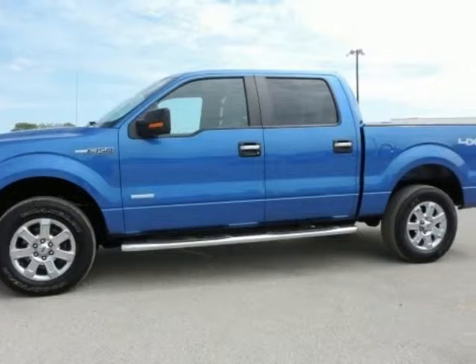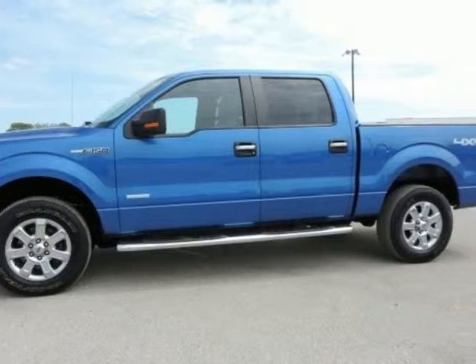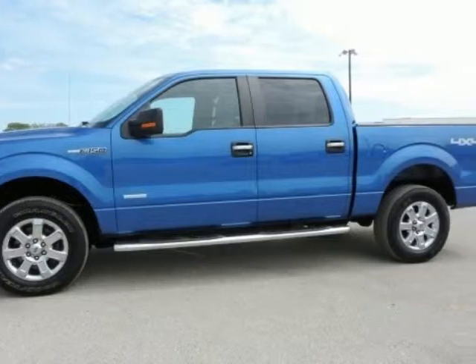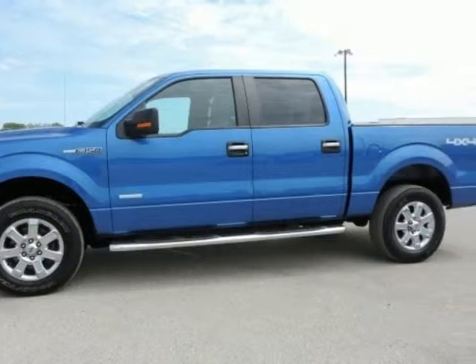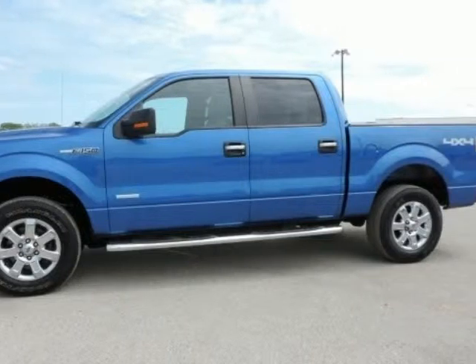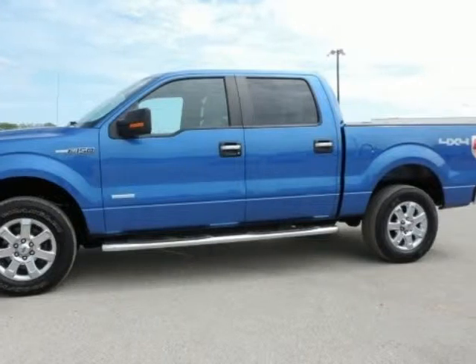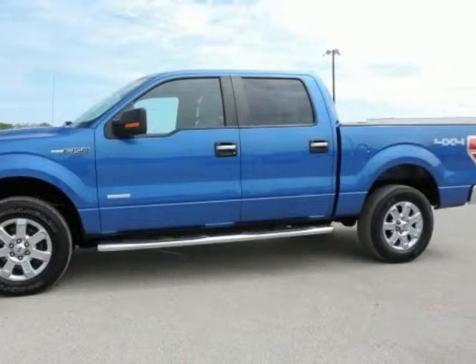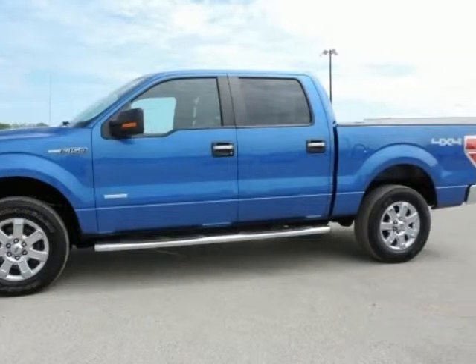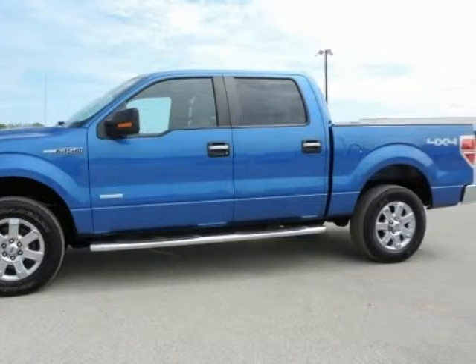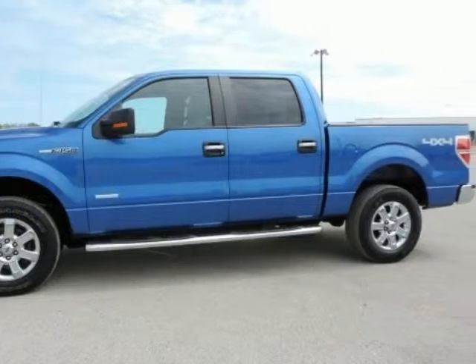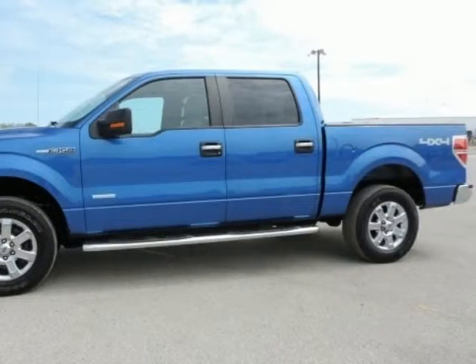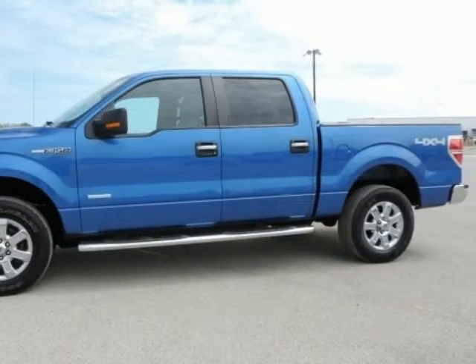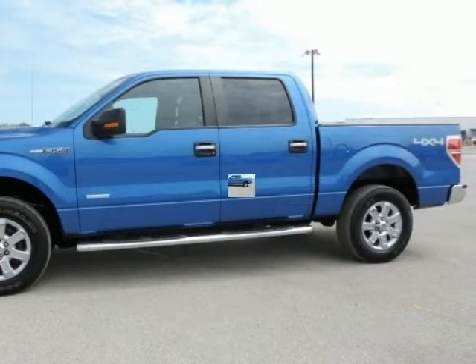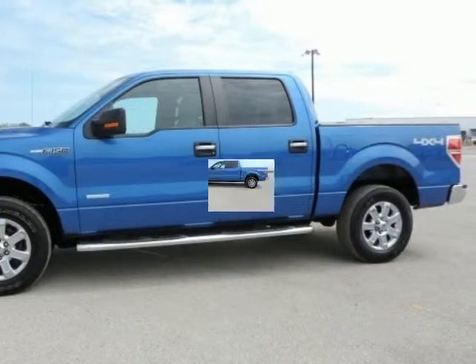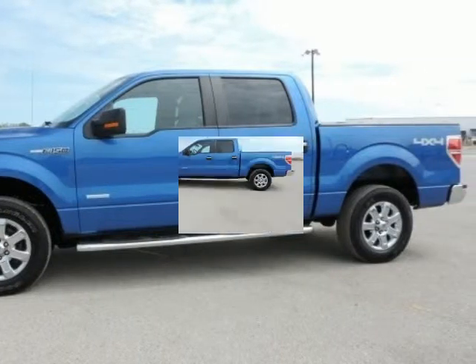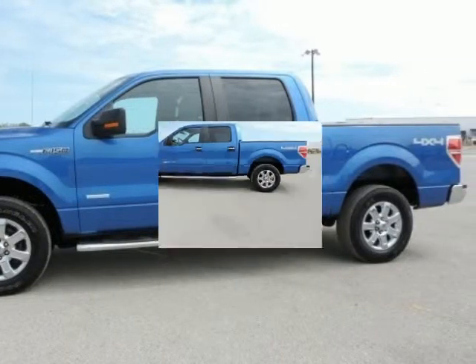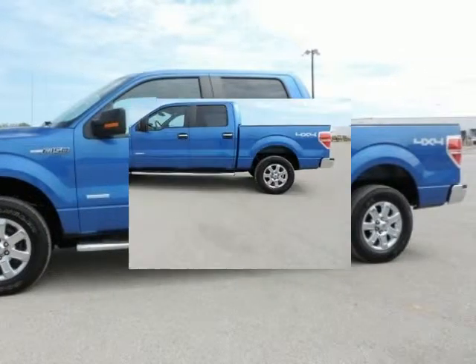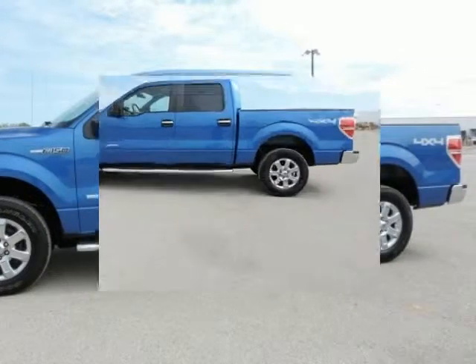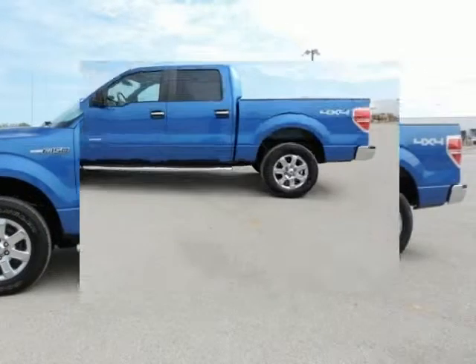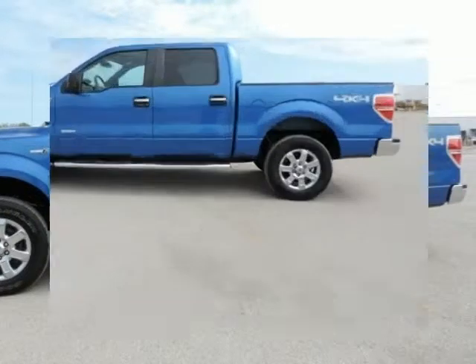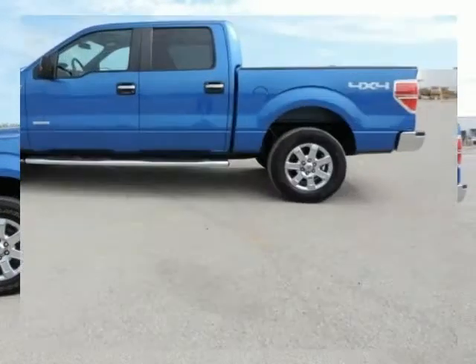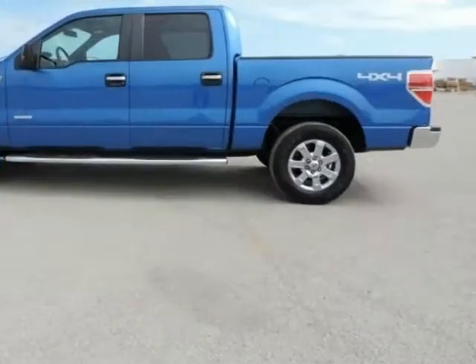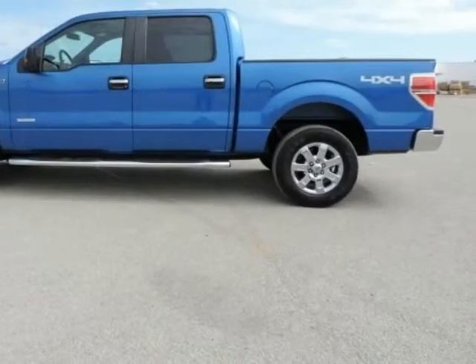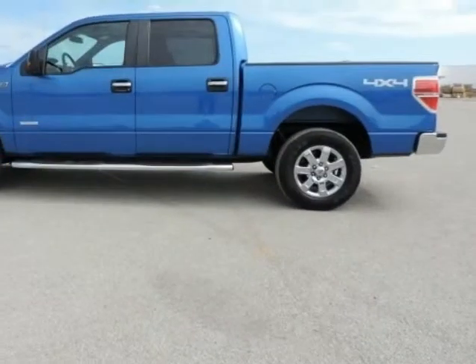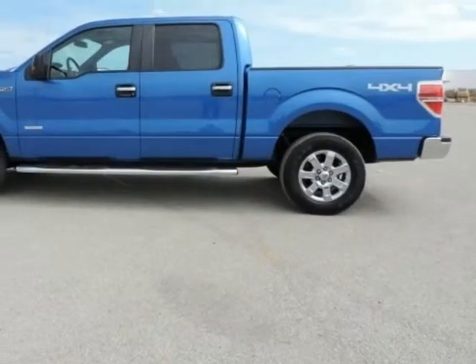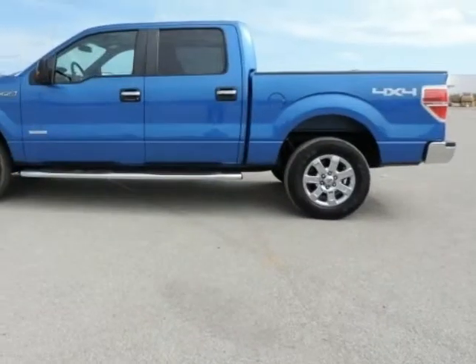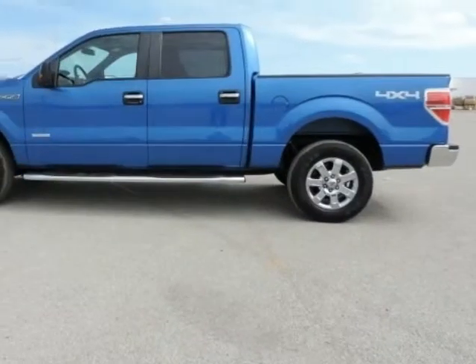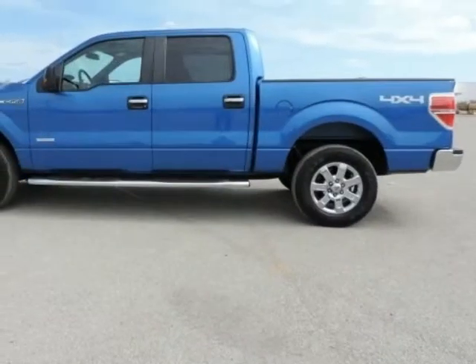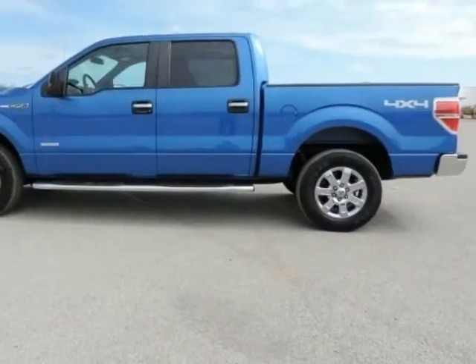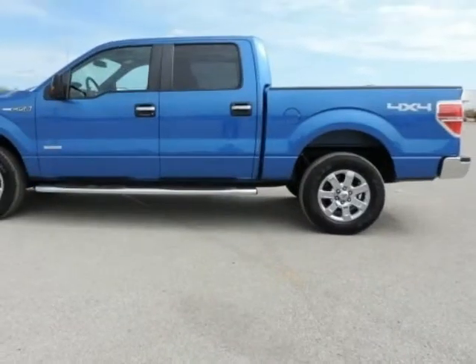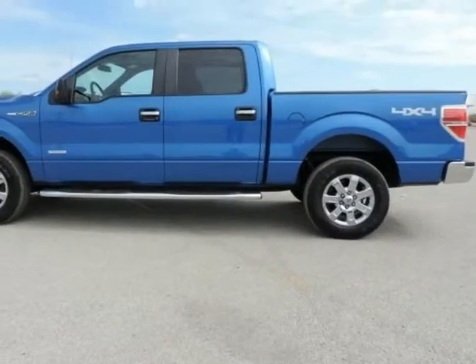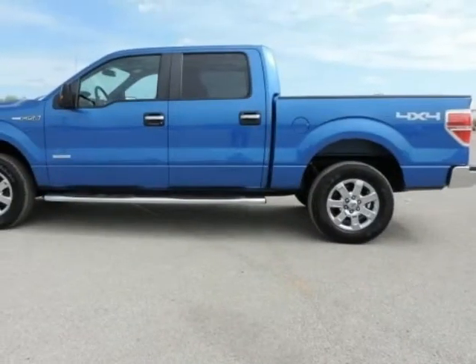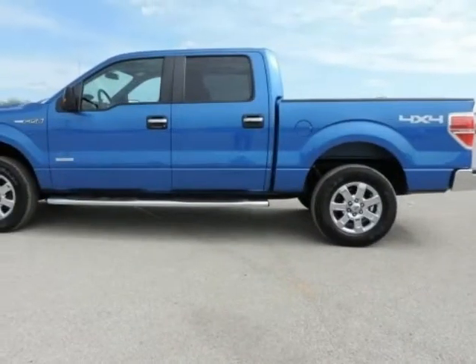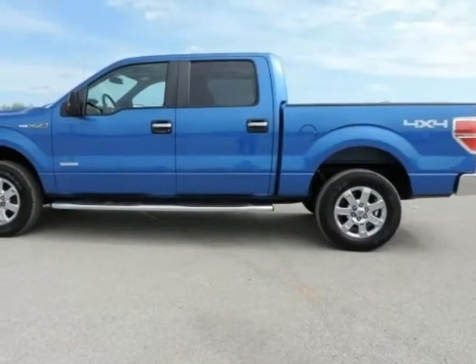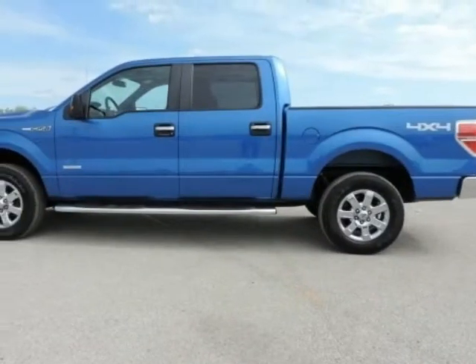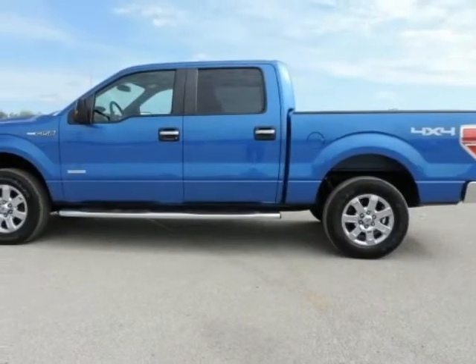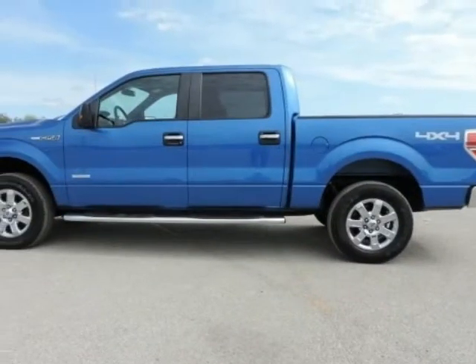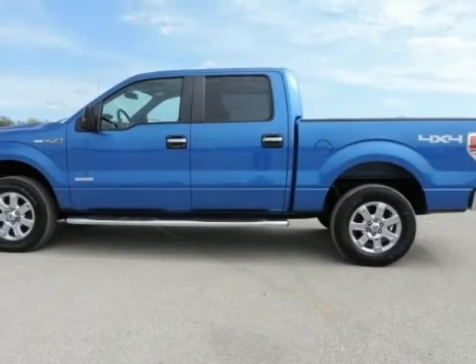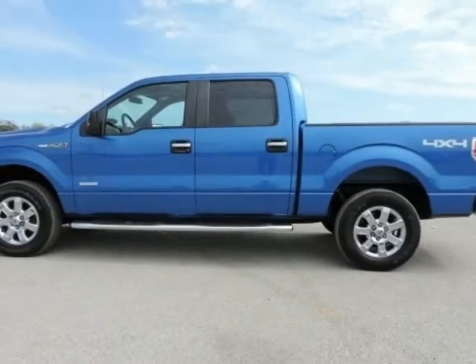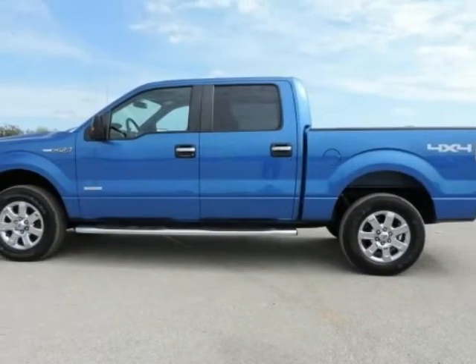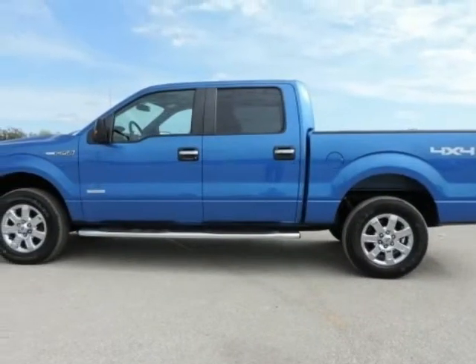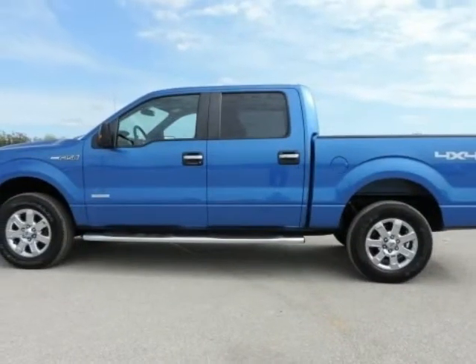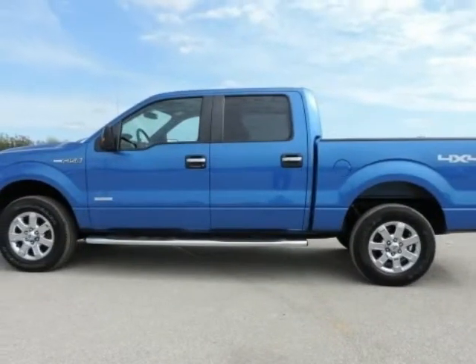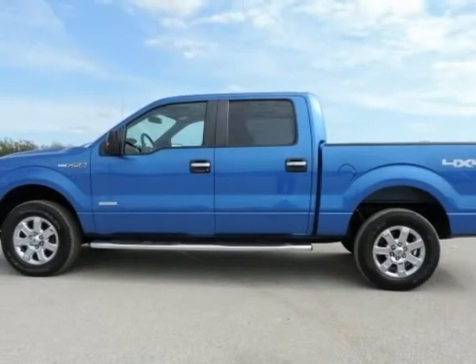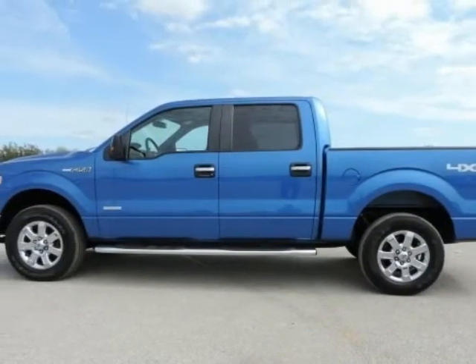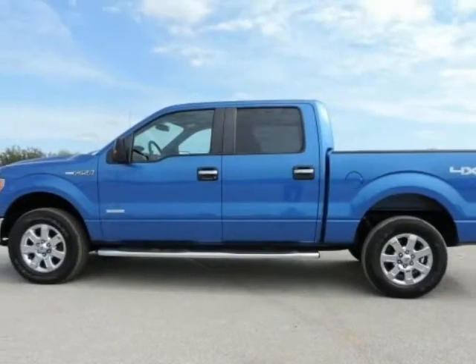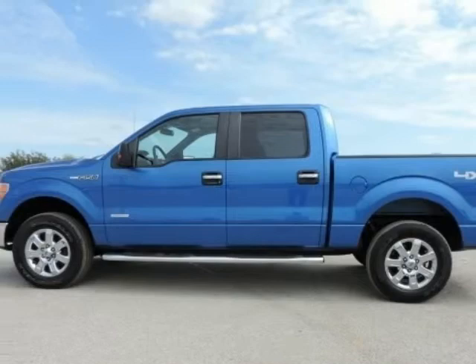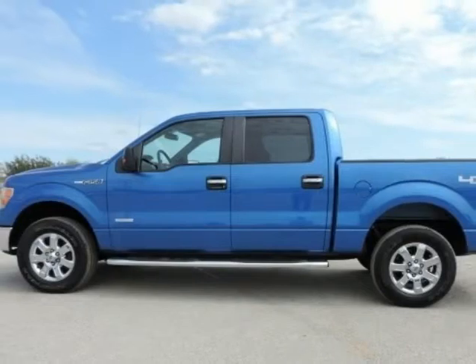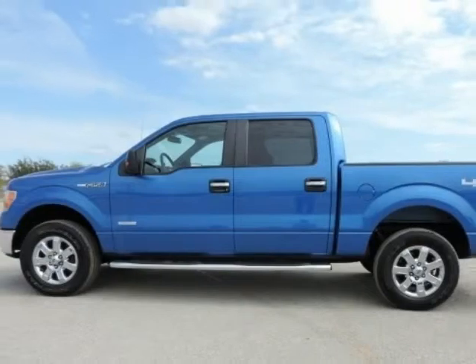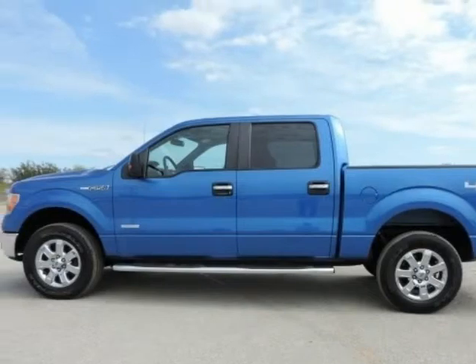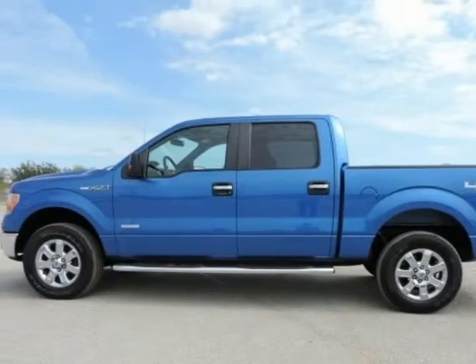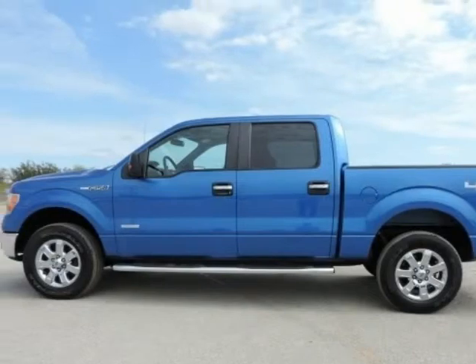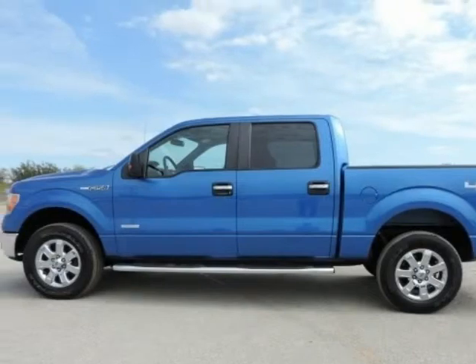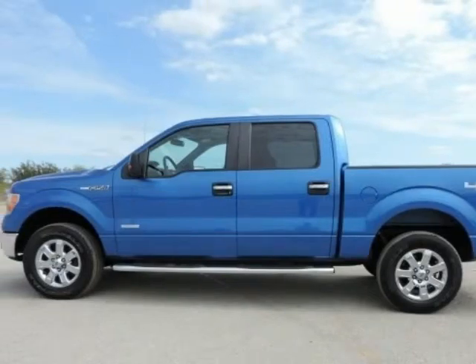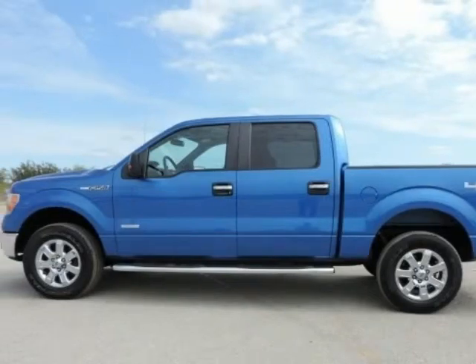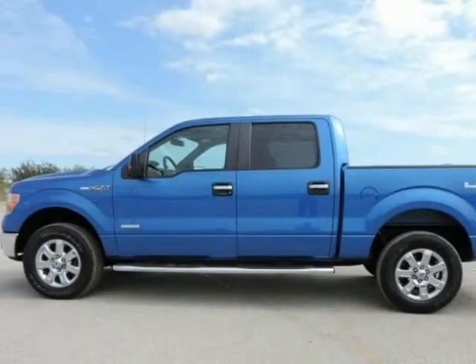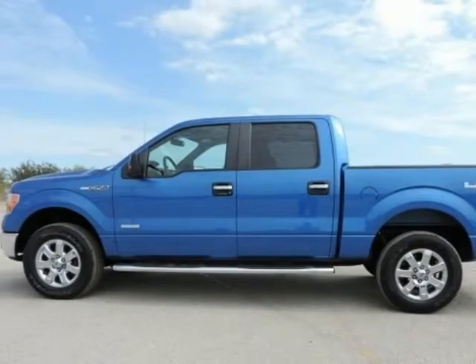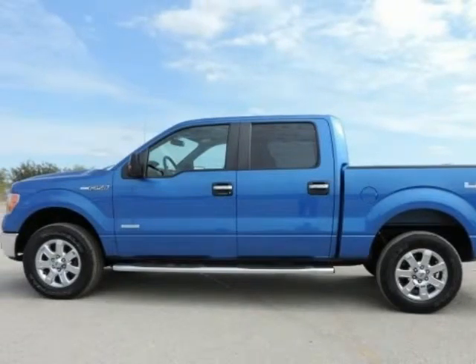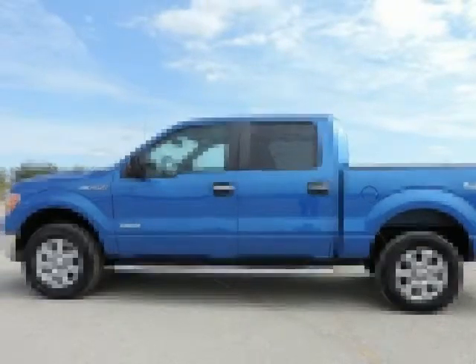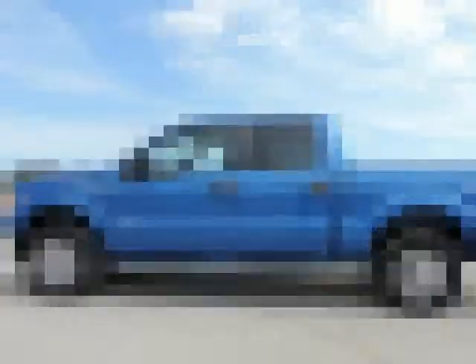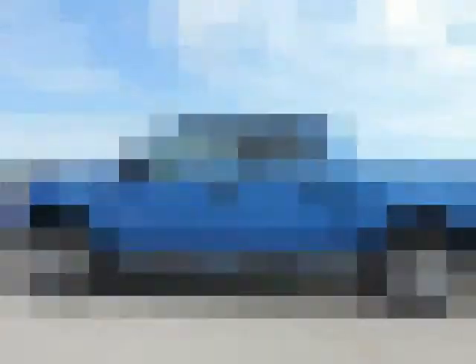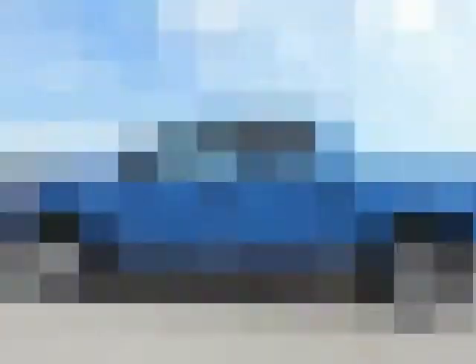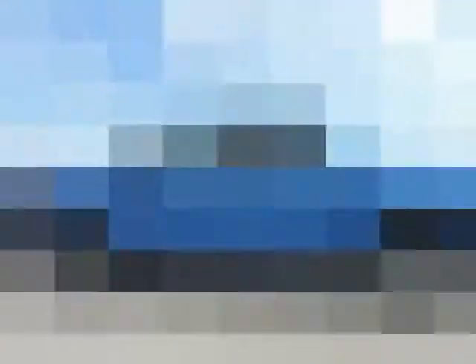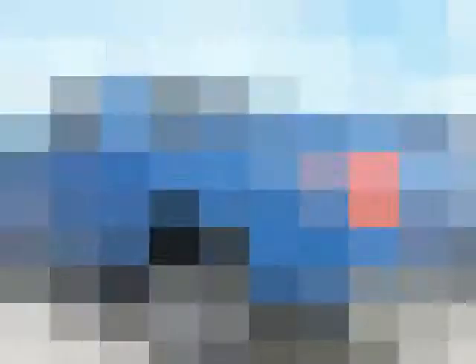XLT Chrome Package includes chrome running boards, chrome door handles with black bezels, and chrome exhaust tip.